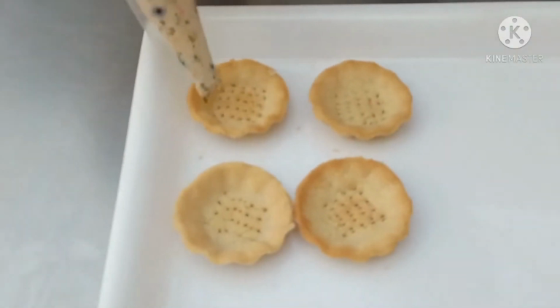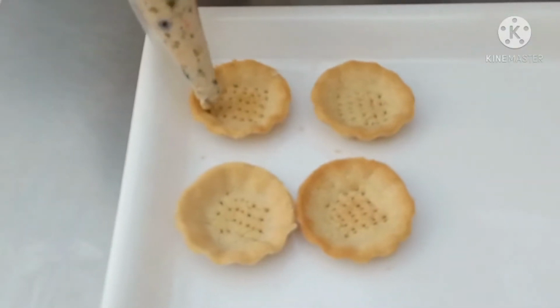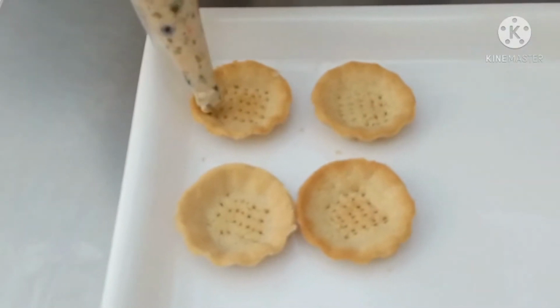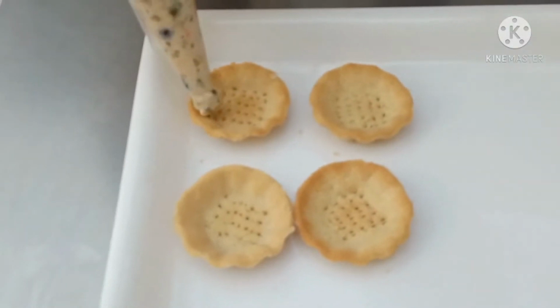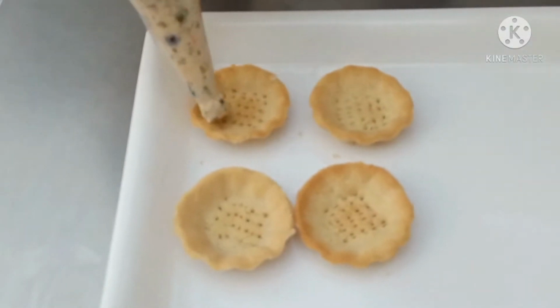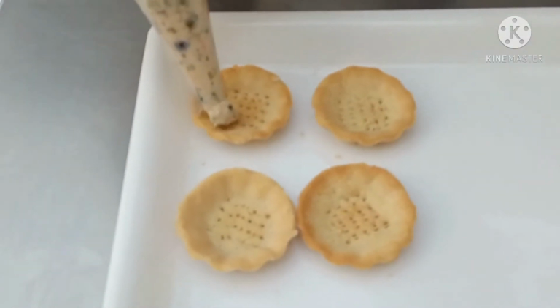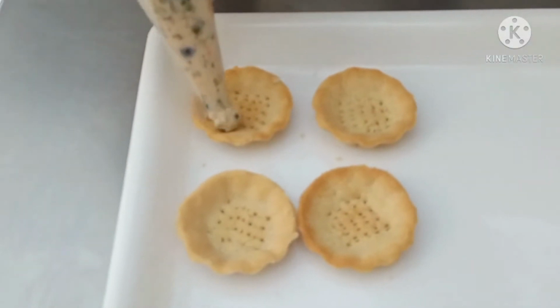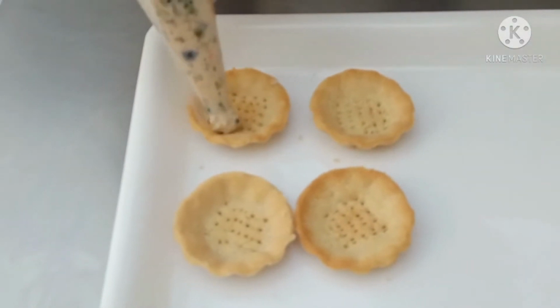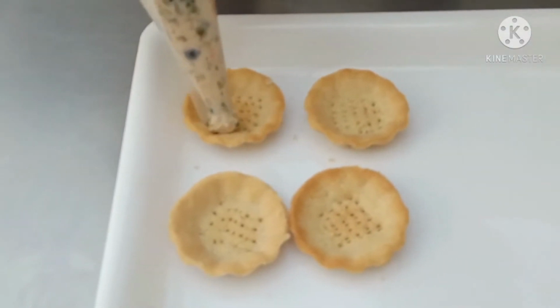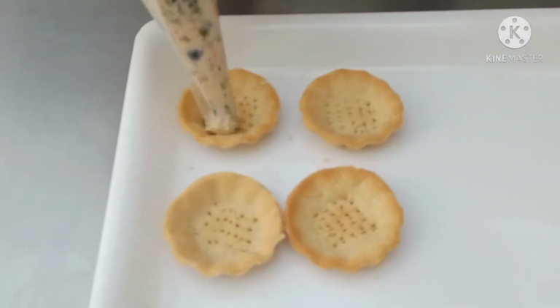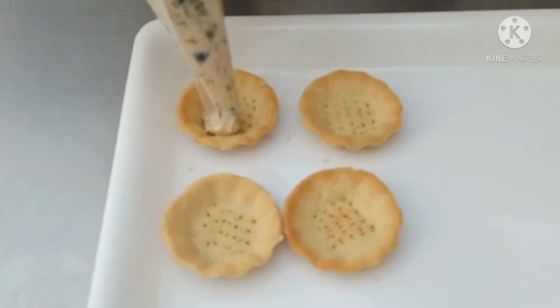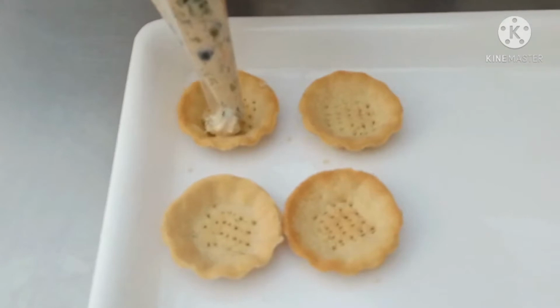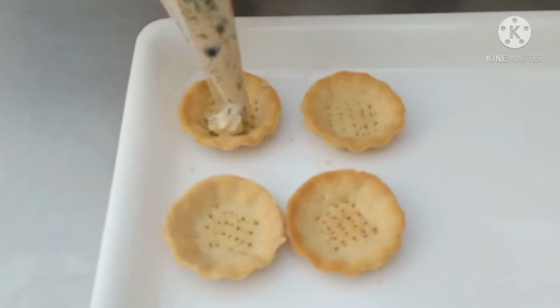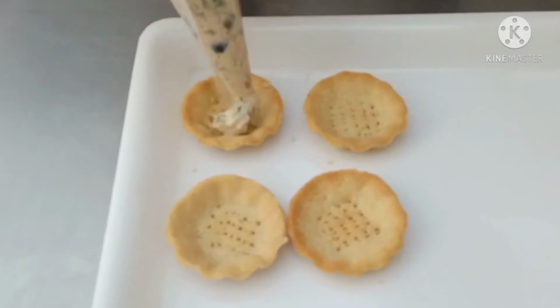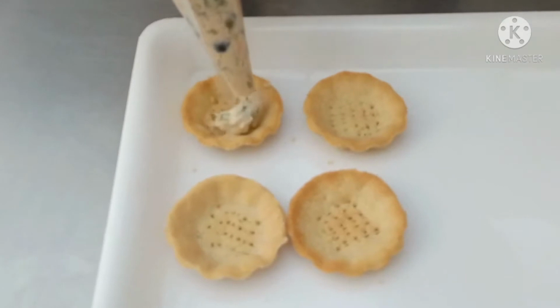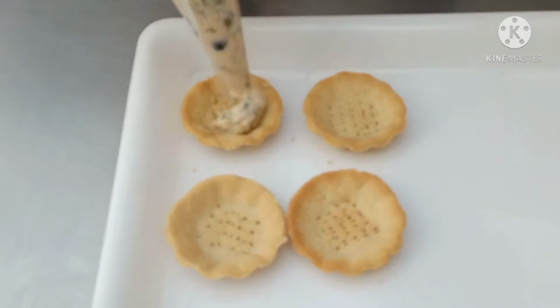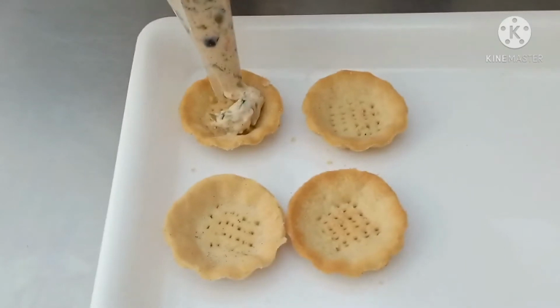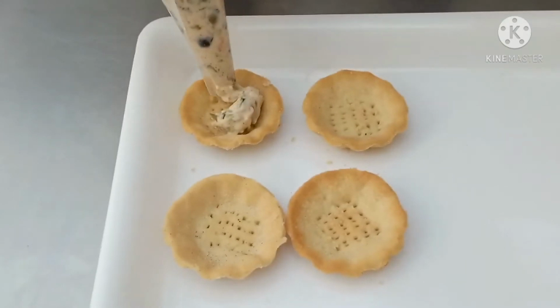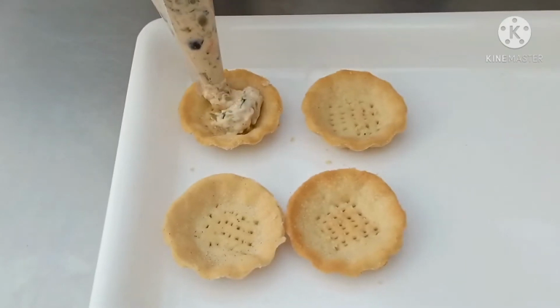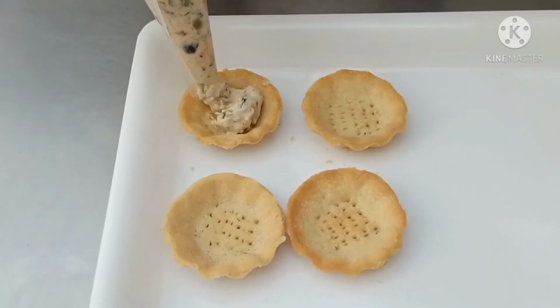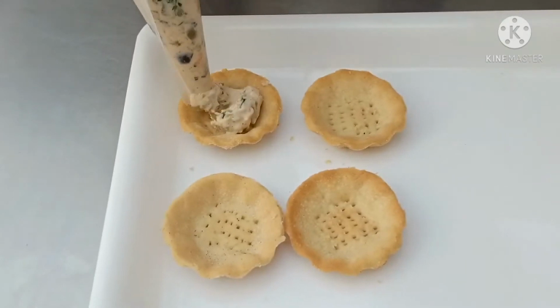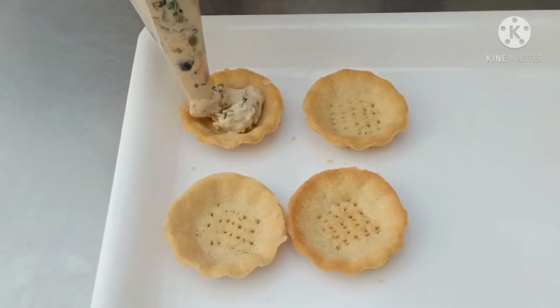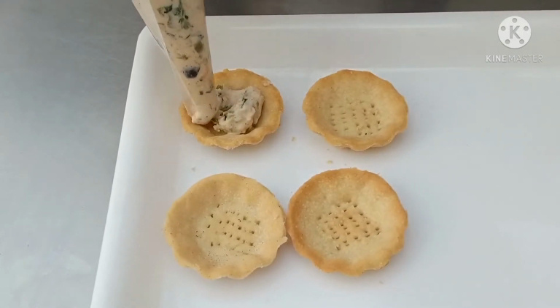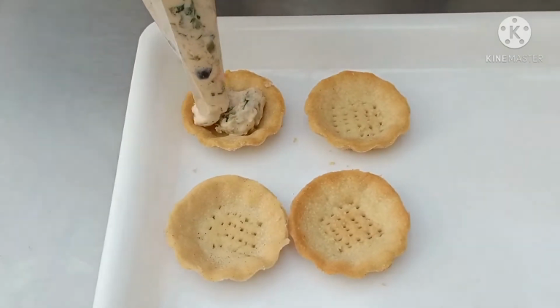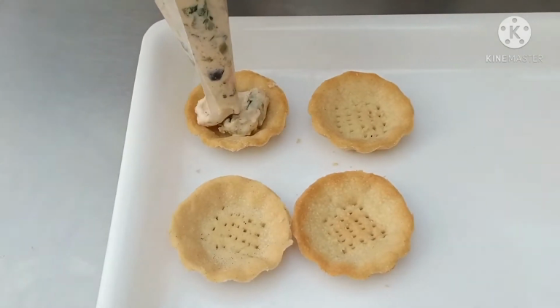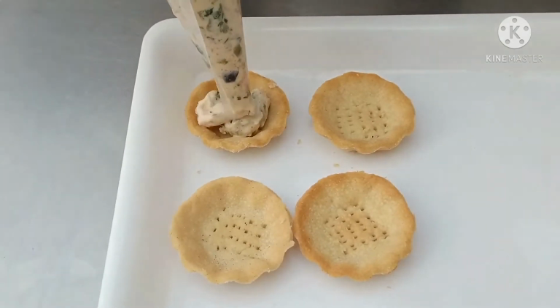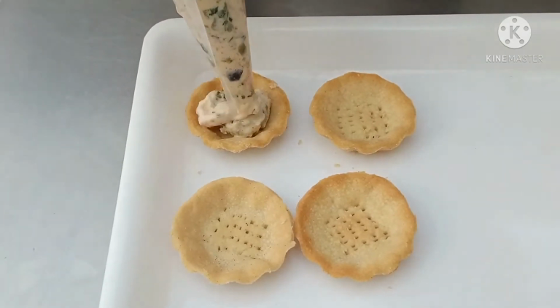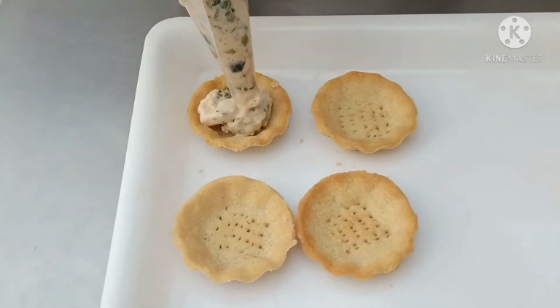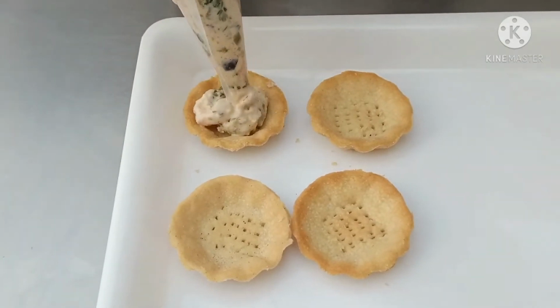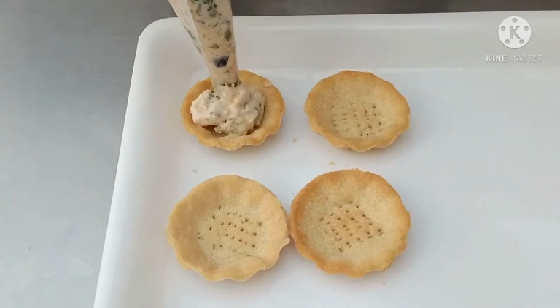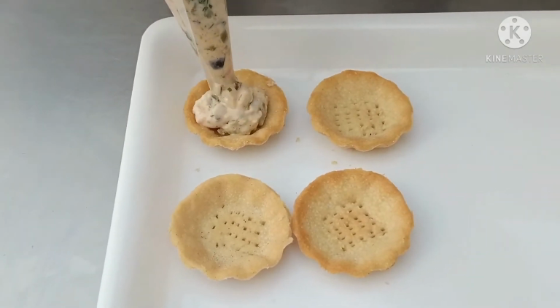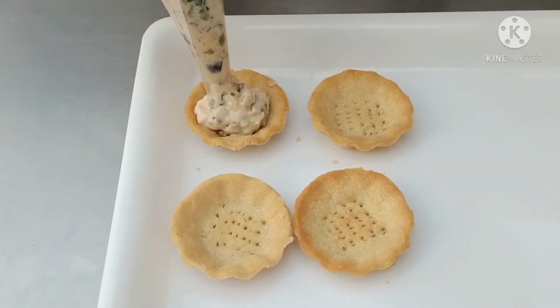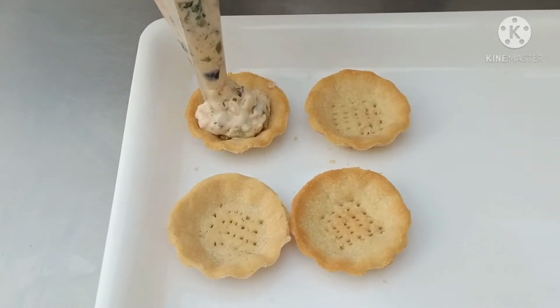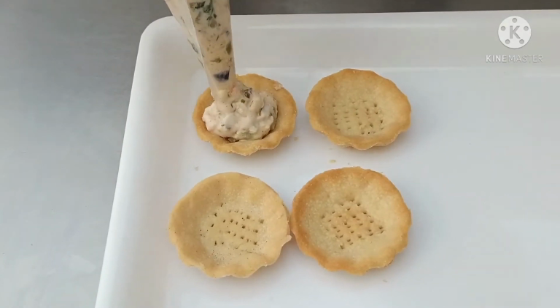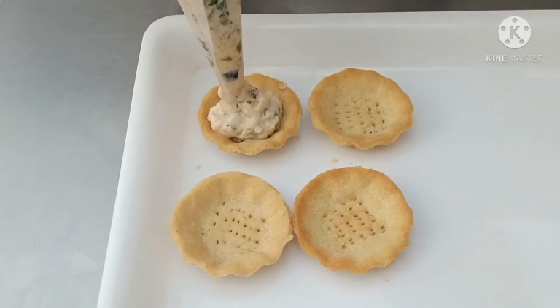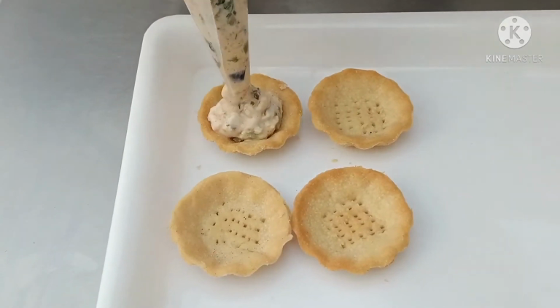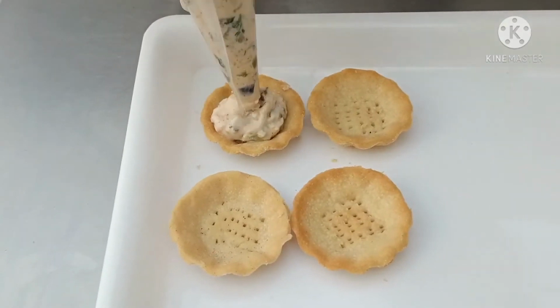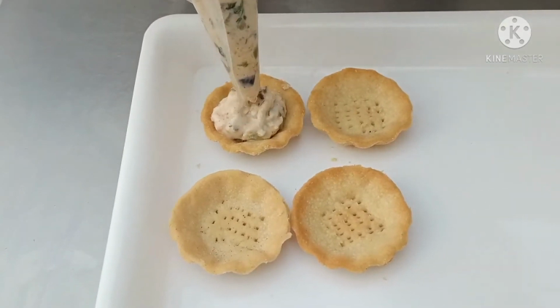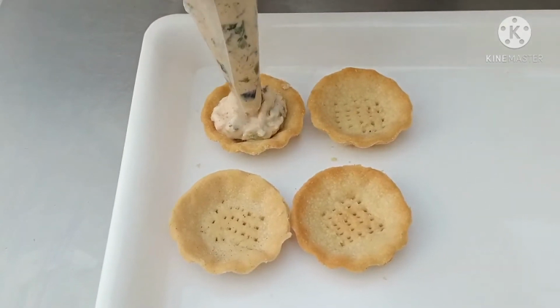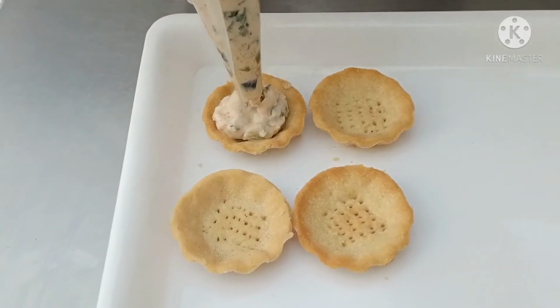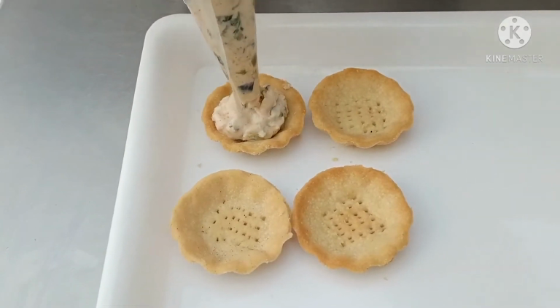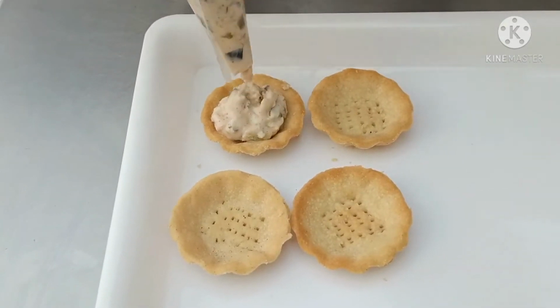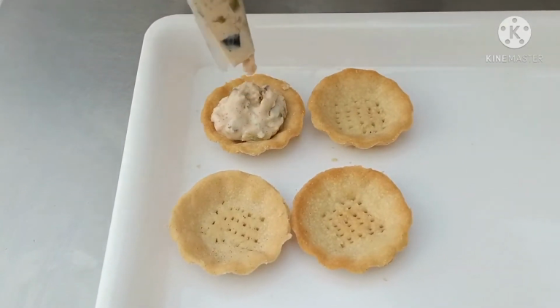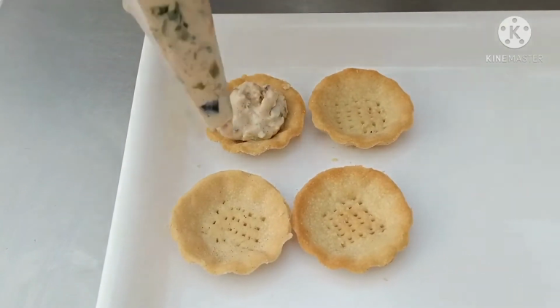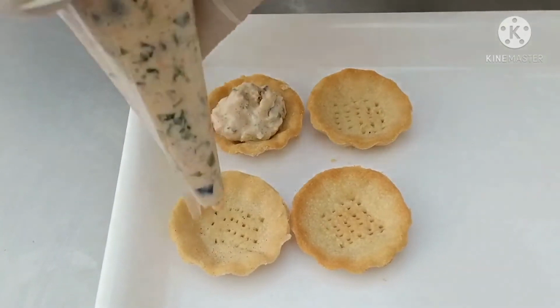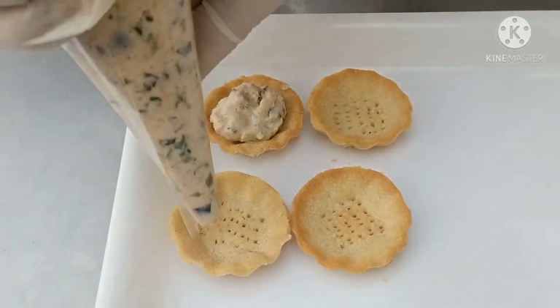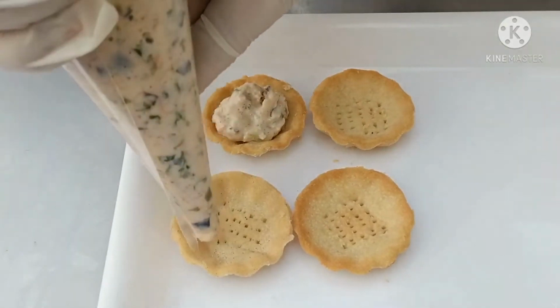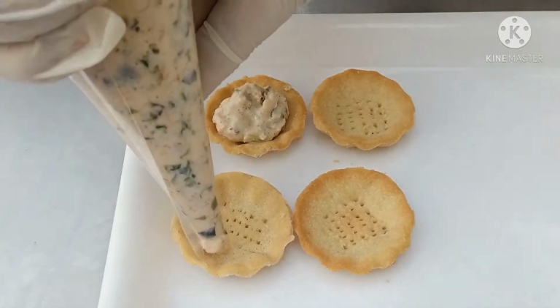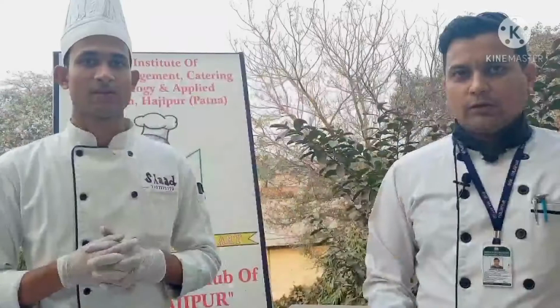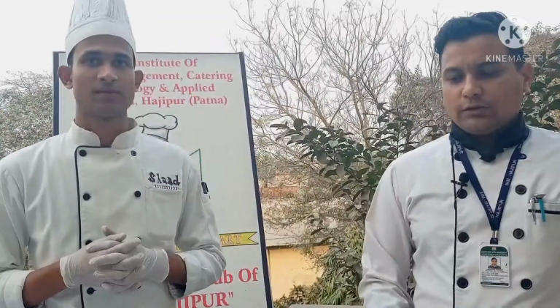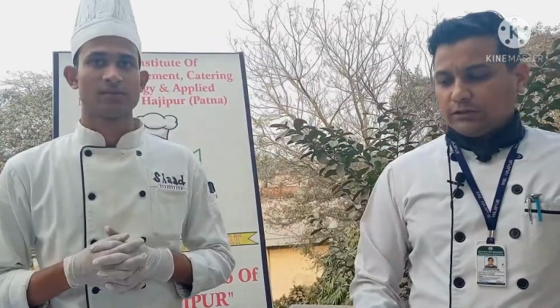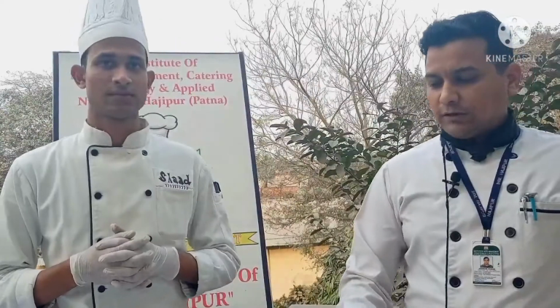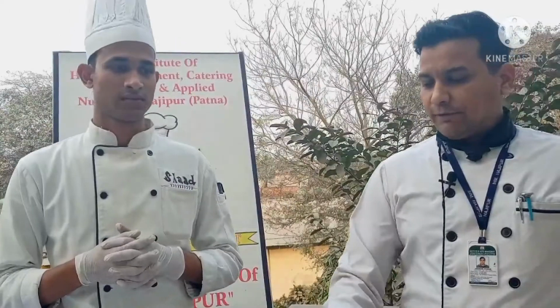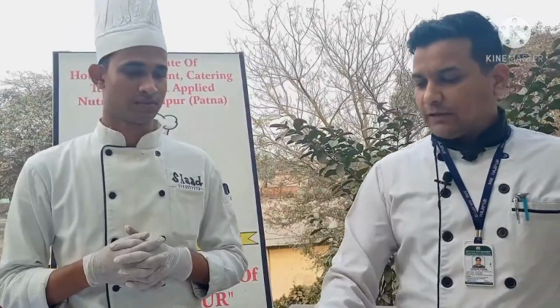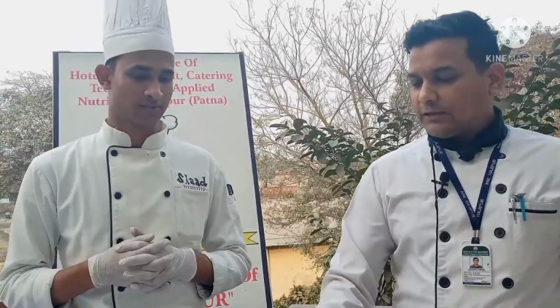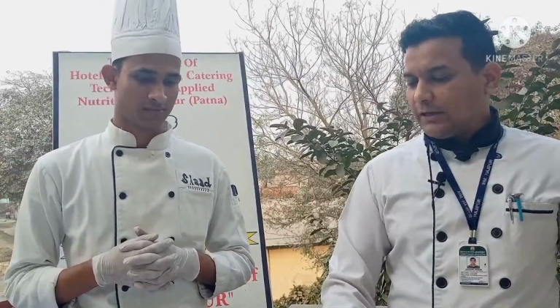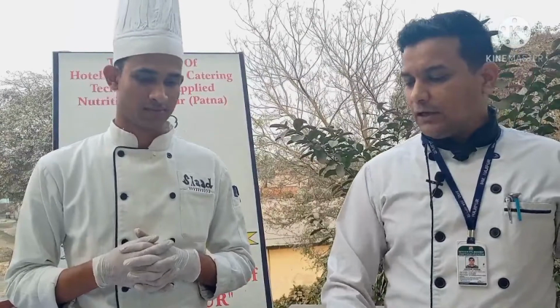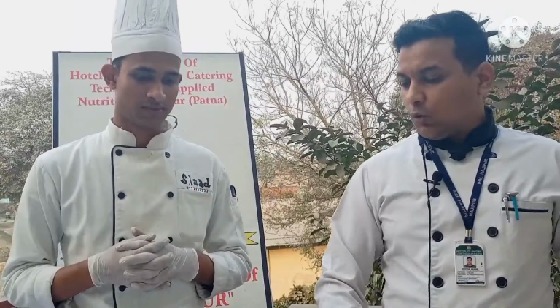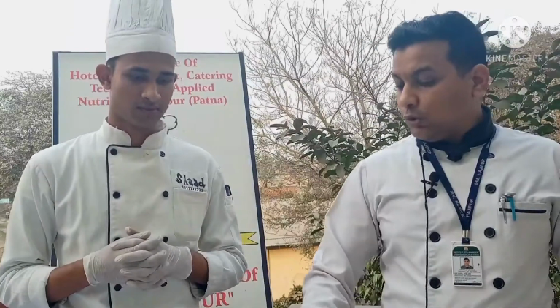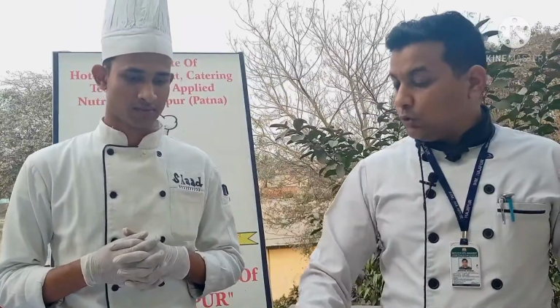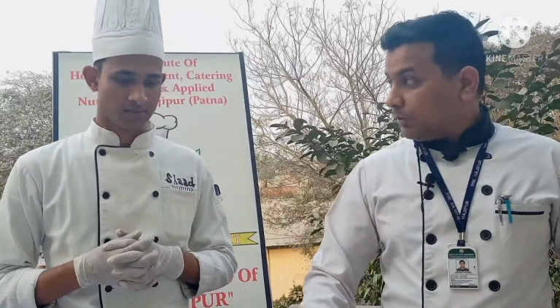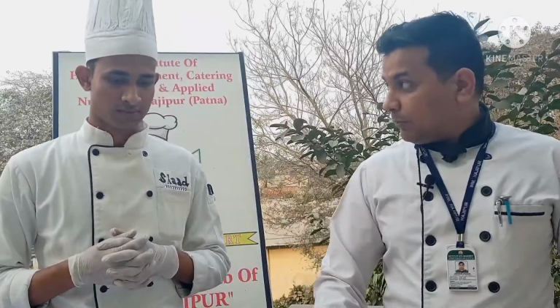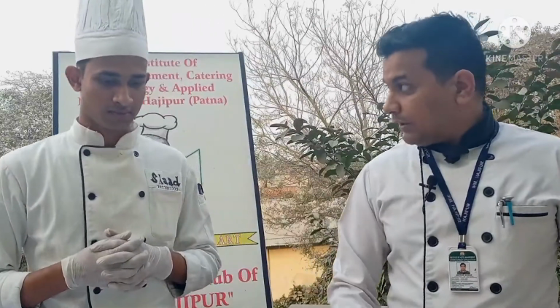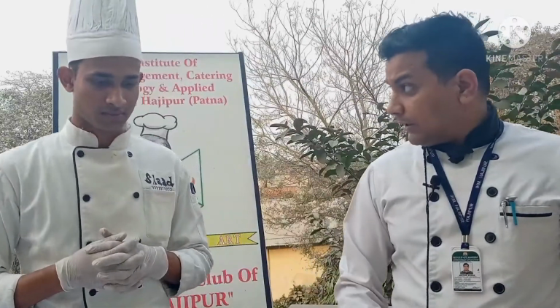Now let's pipe inside. A nice portion you have to put inside. The stuffing is ready. Now we will do the plating.